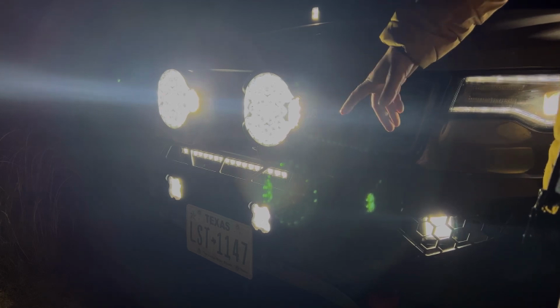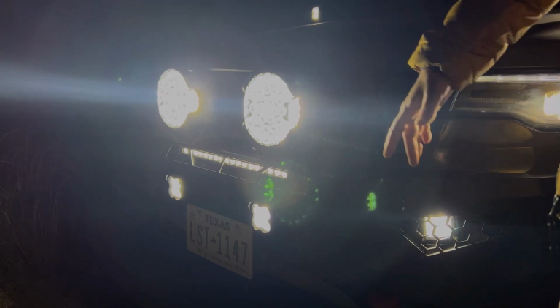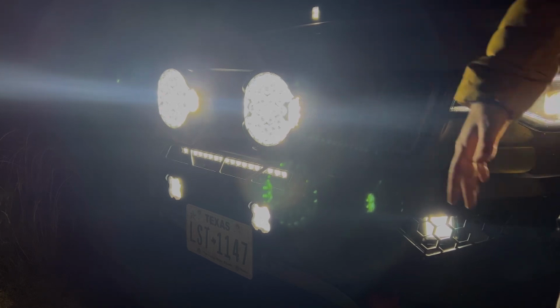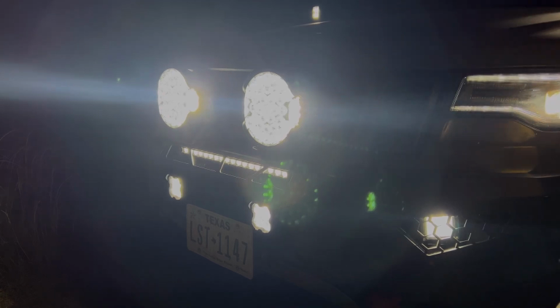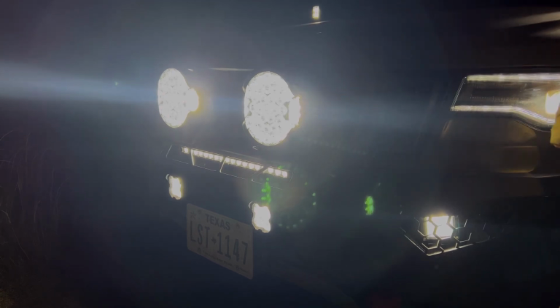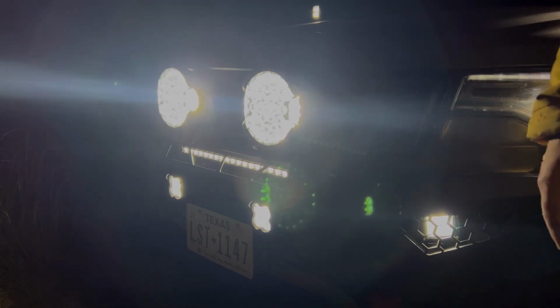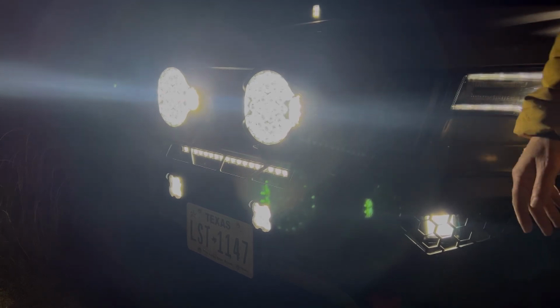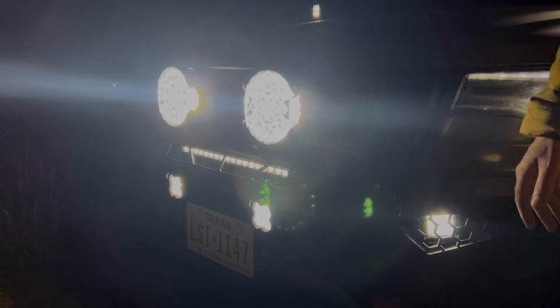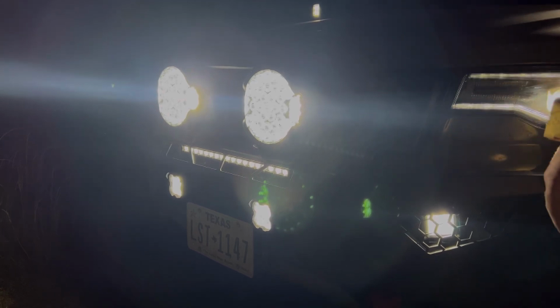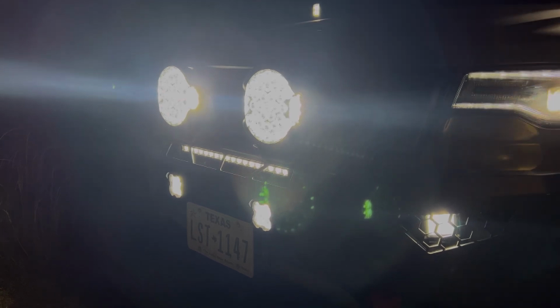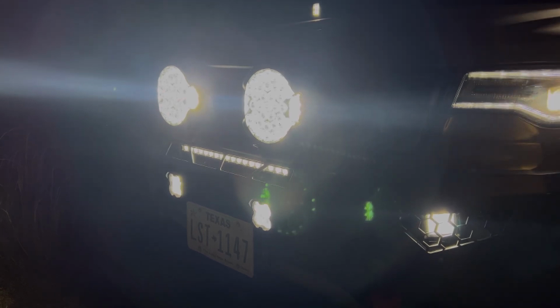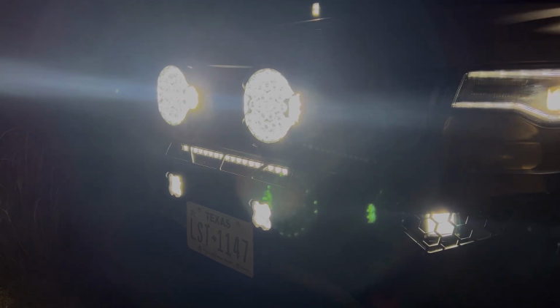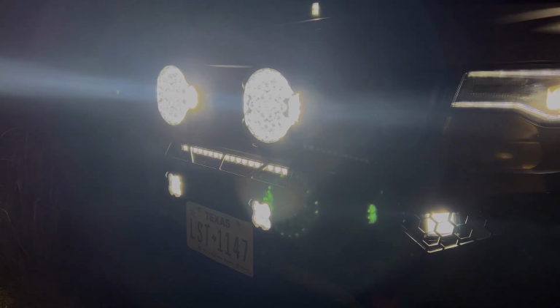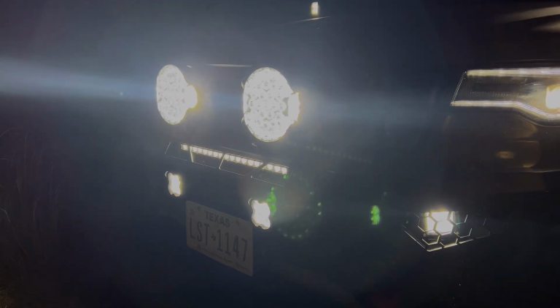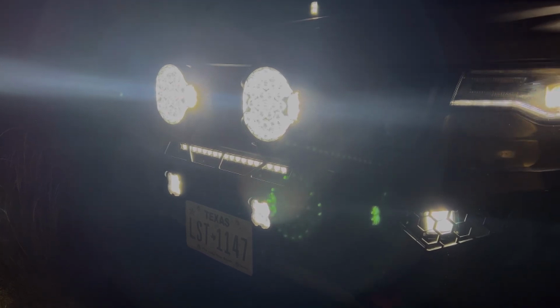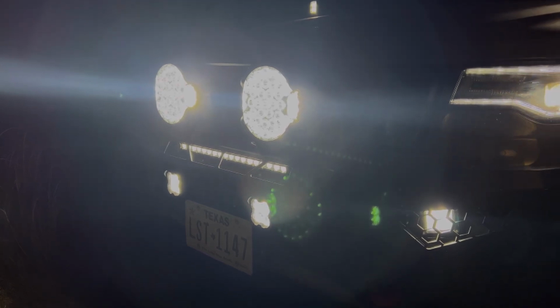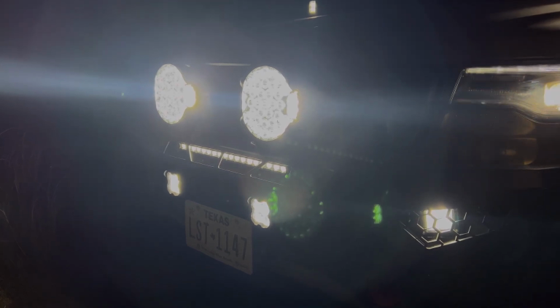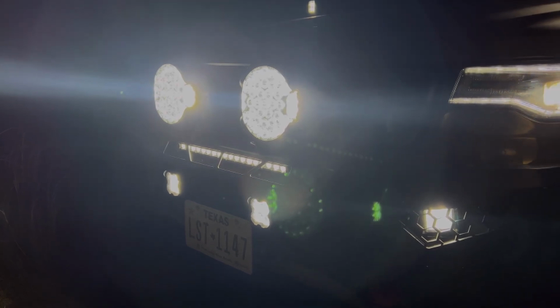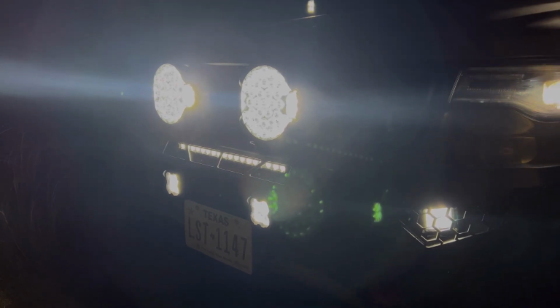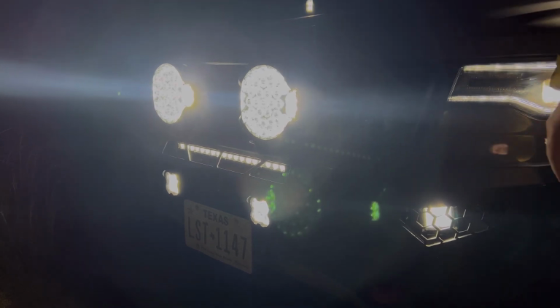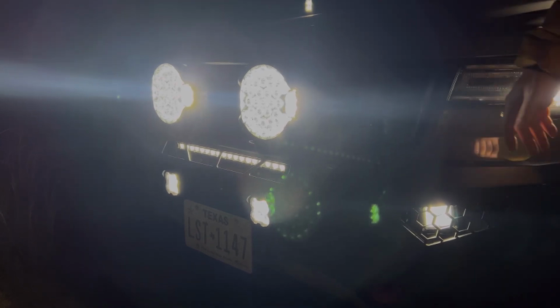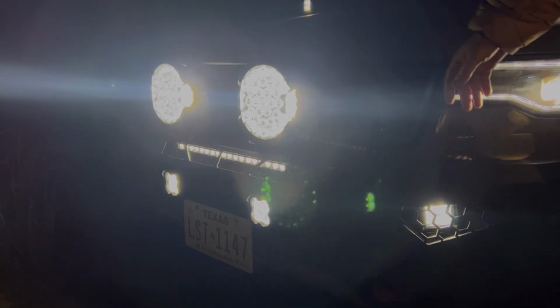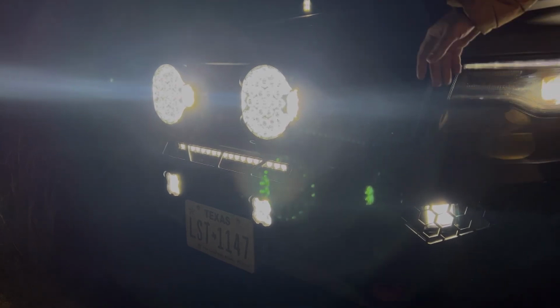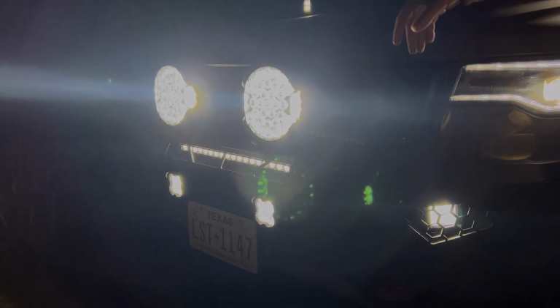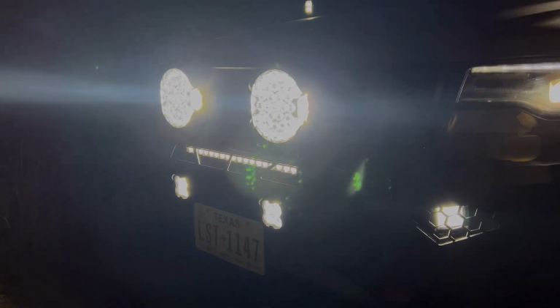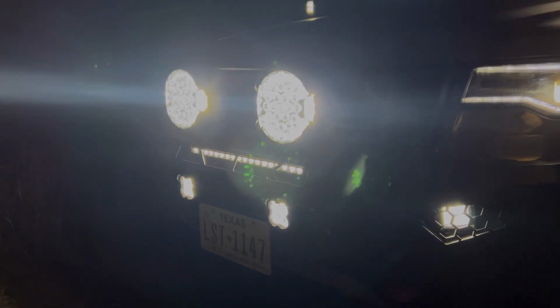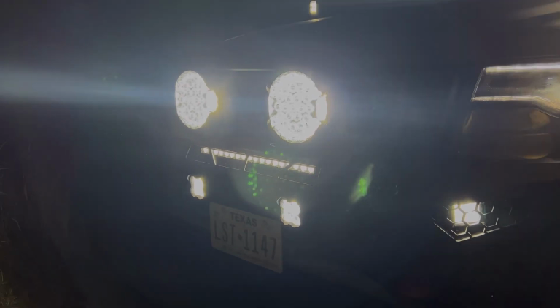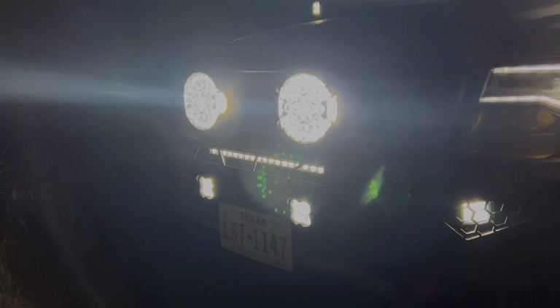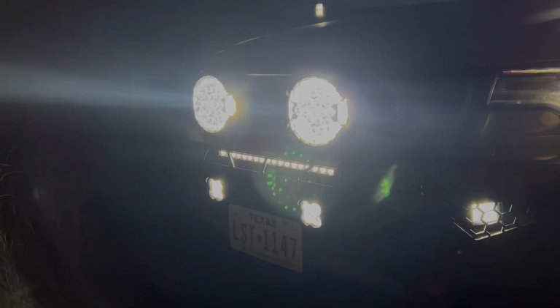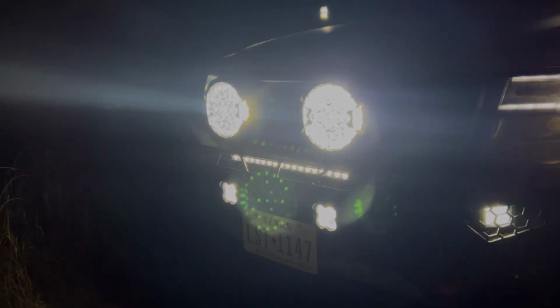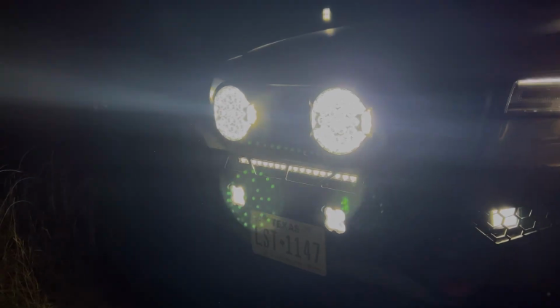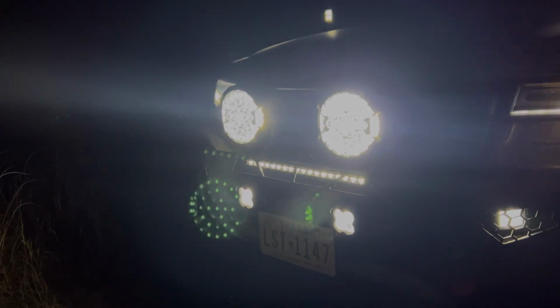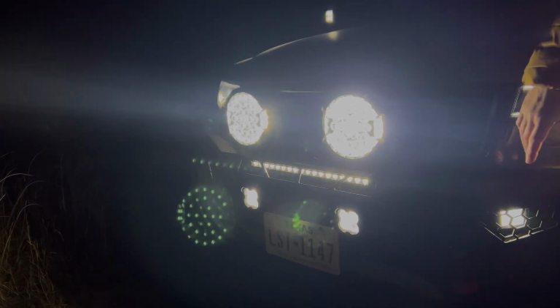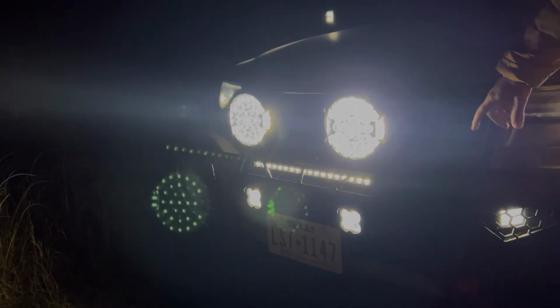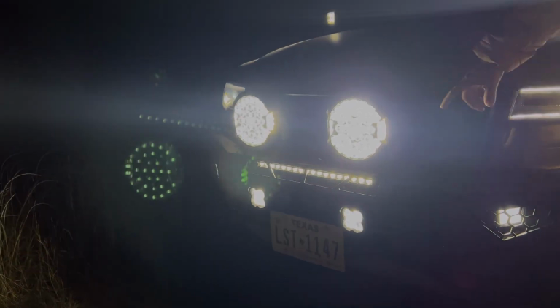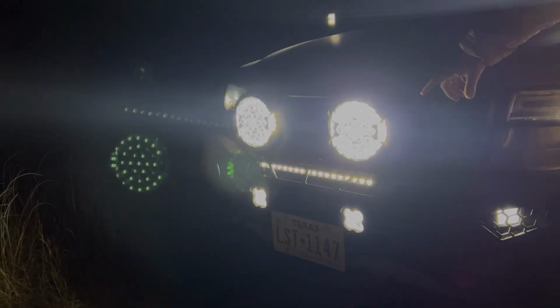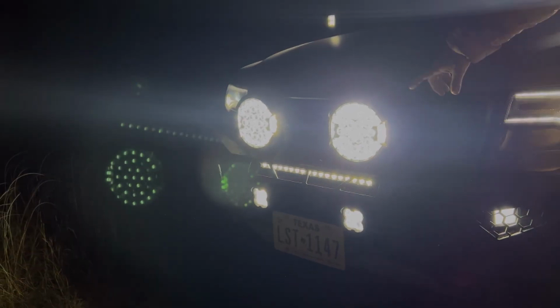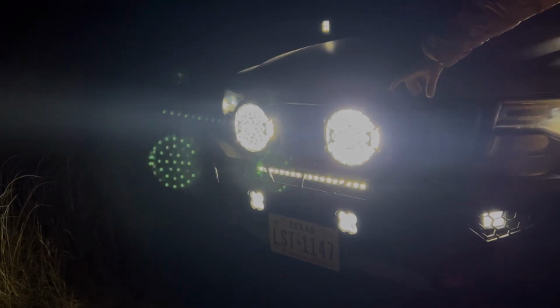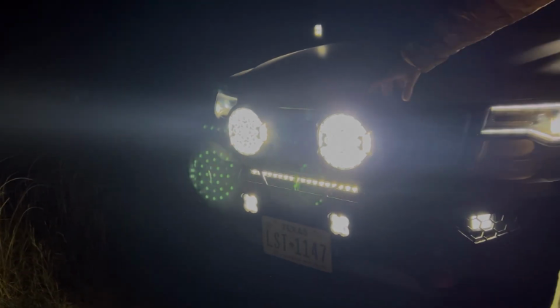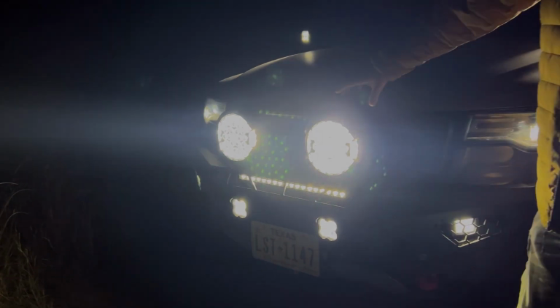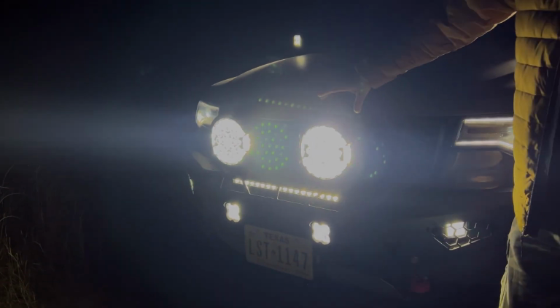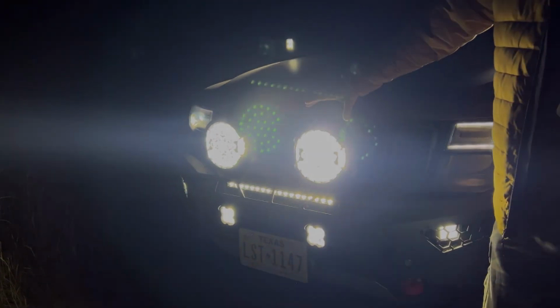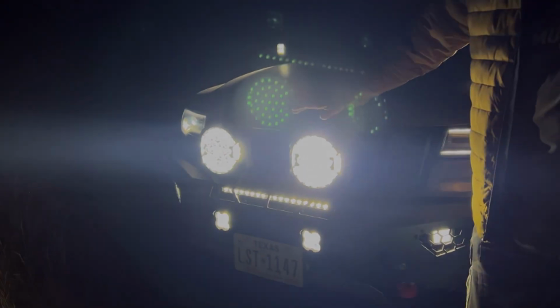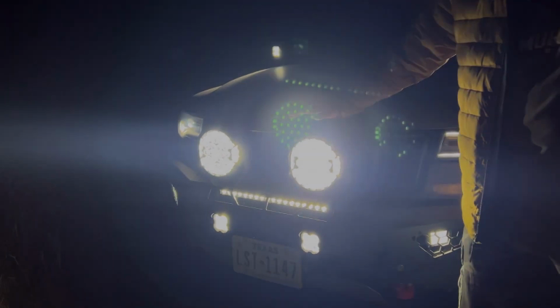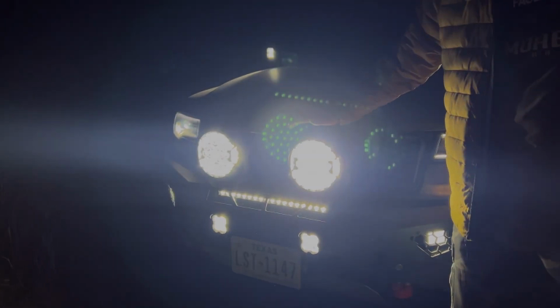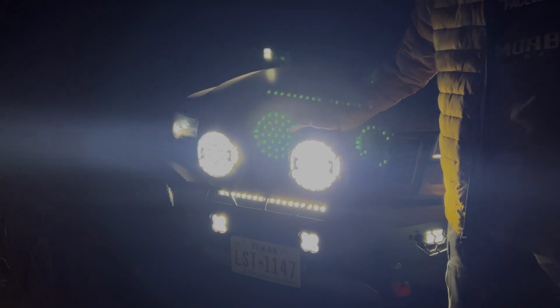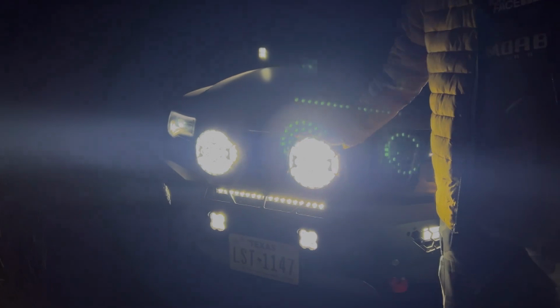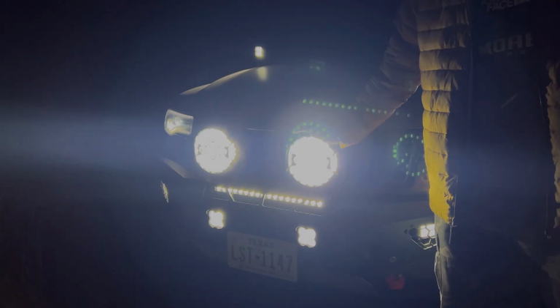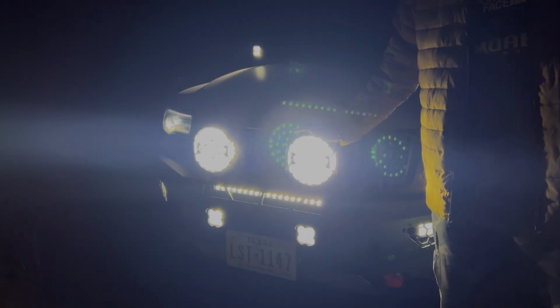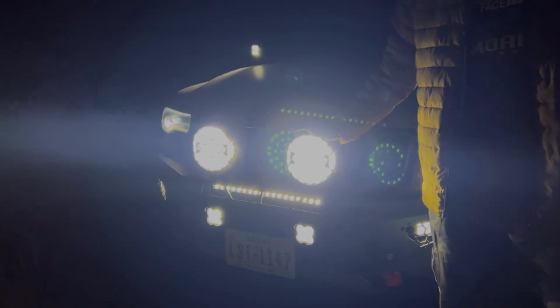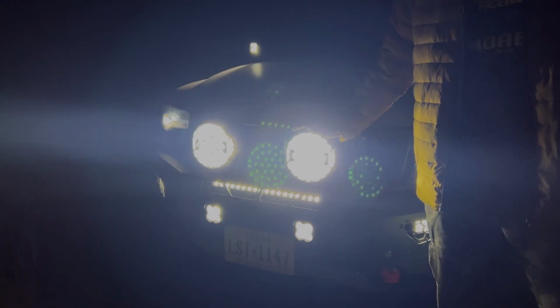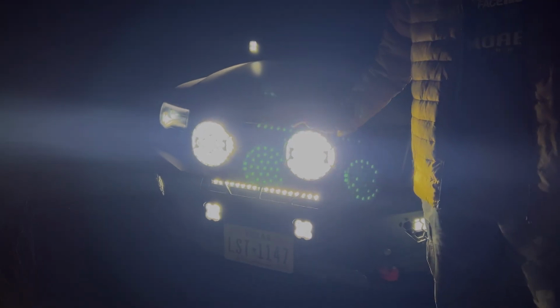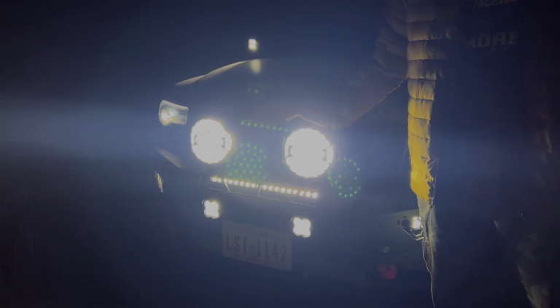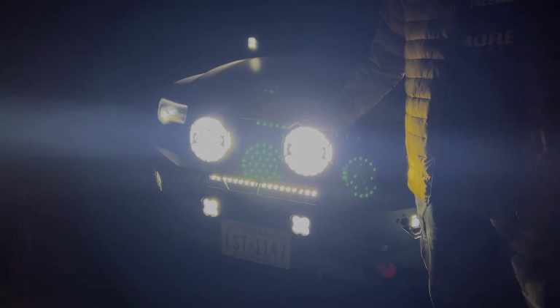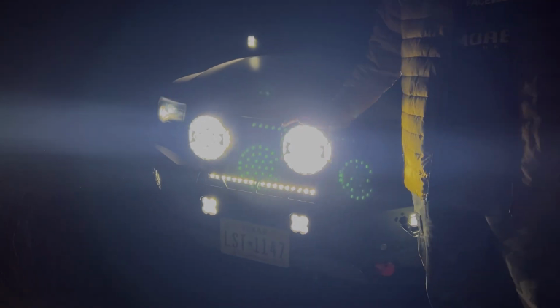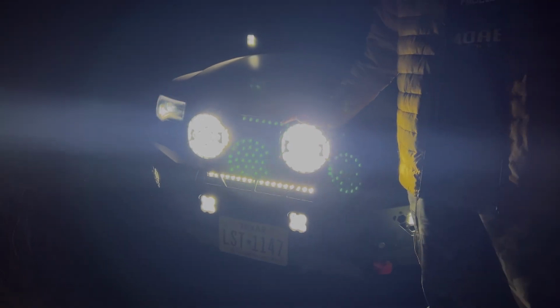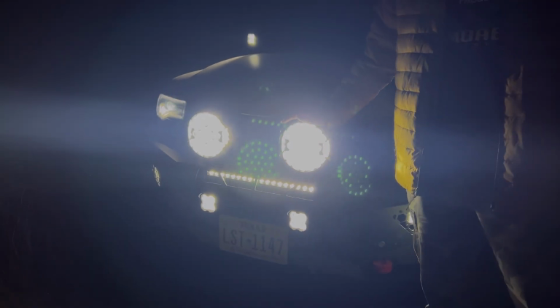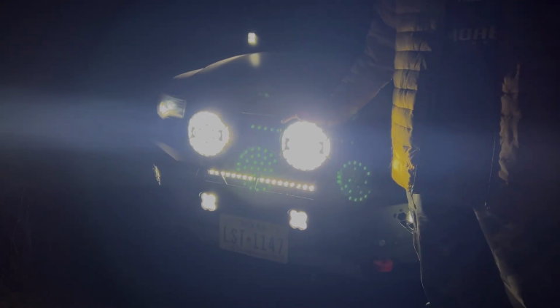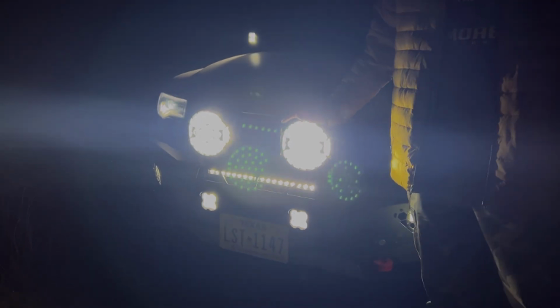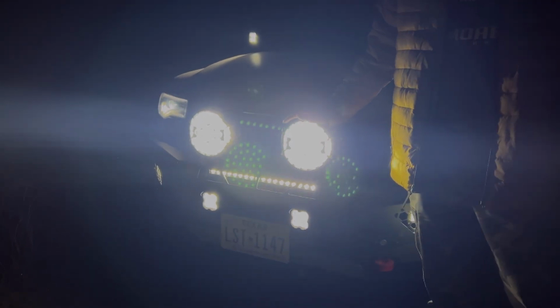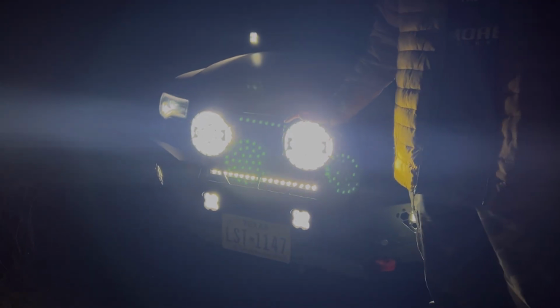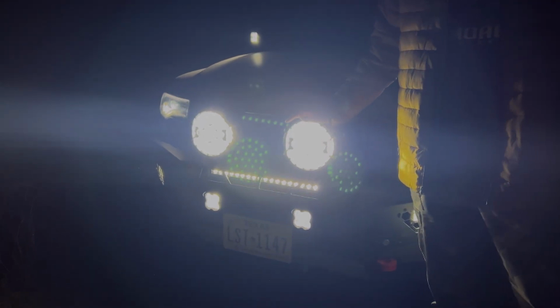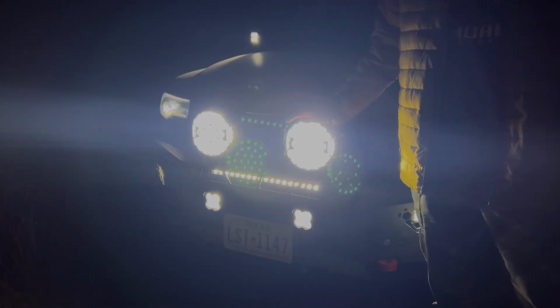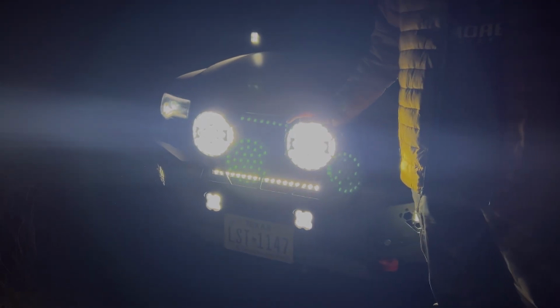We also have different fog lights because you can't put the OEM fogs in this bumper, so we went with some different ones that are SAE compliant.